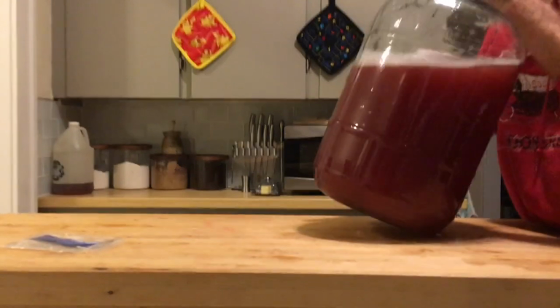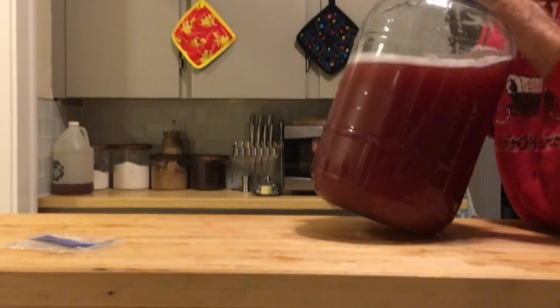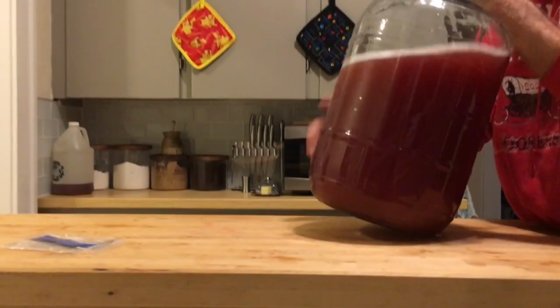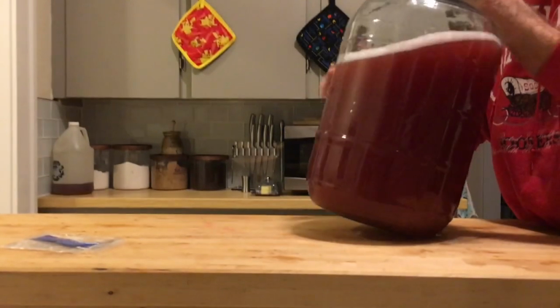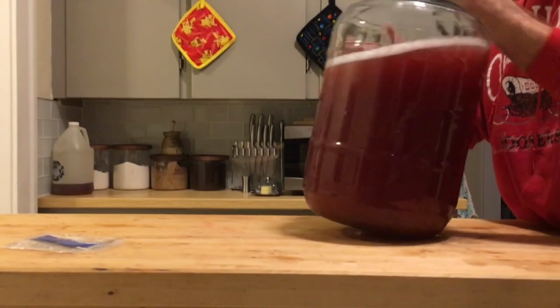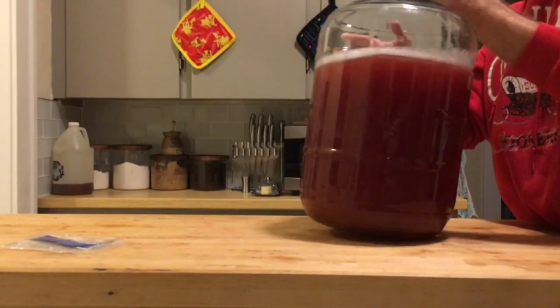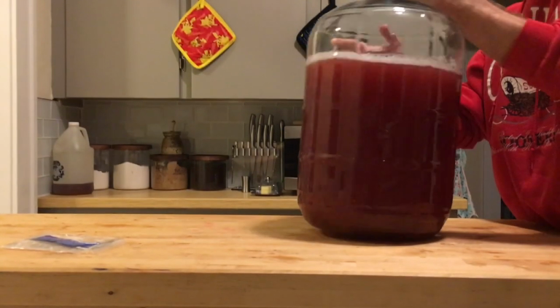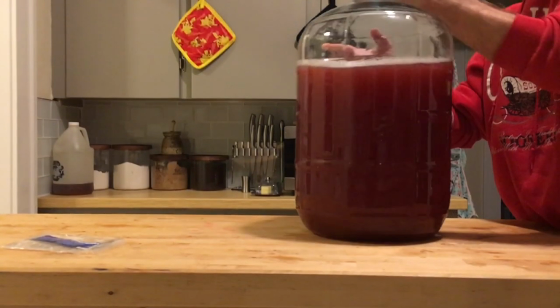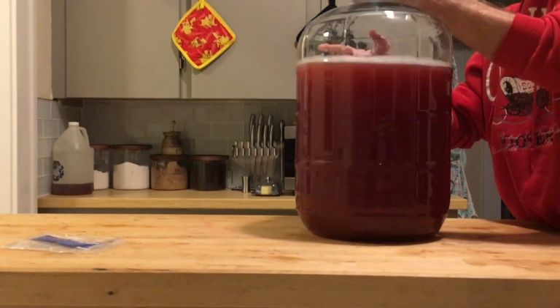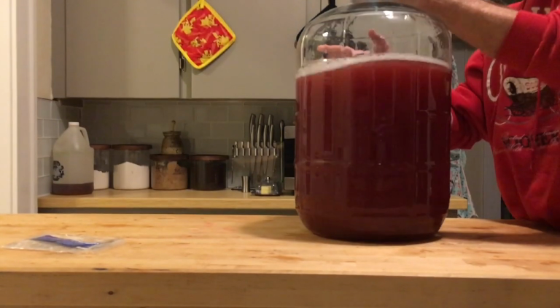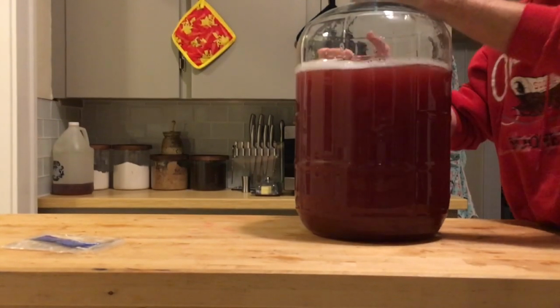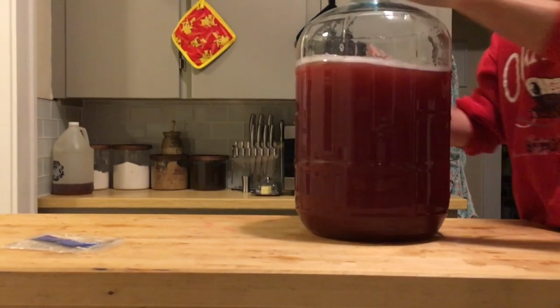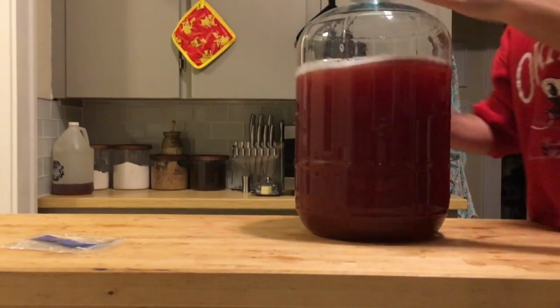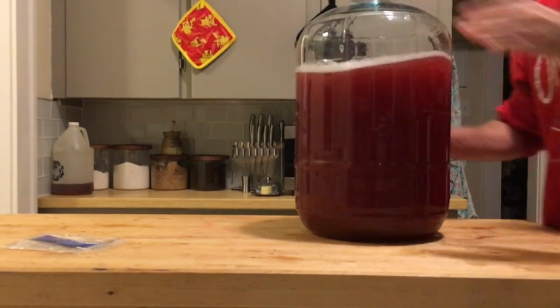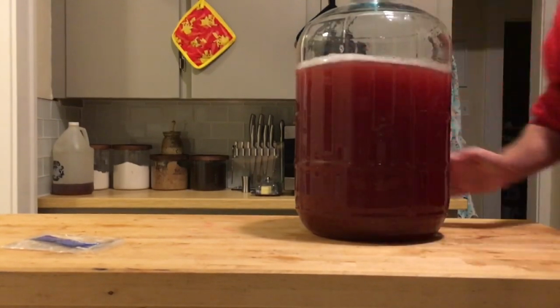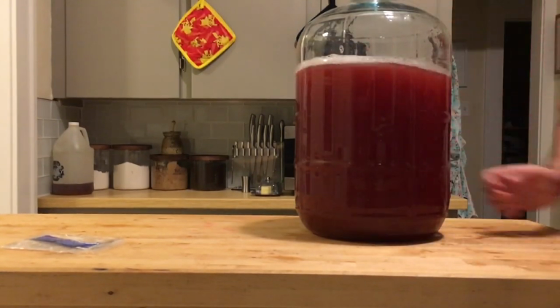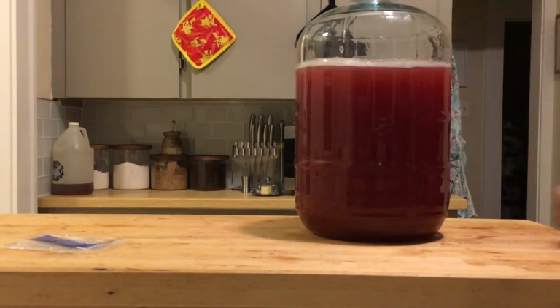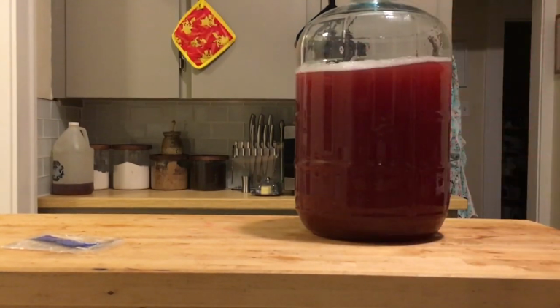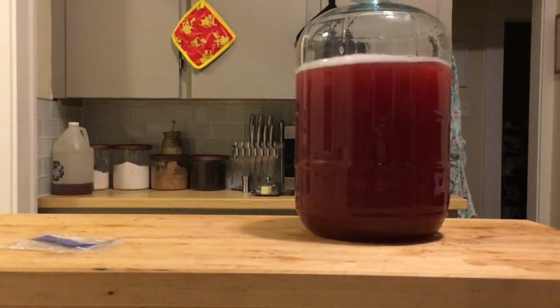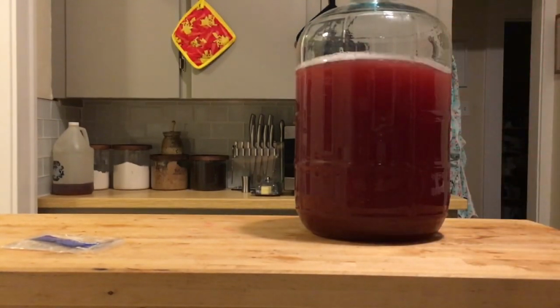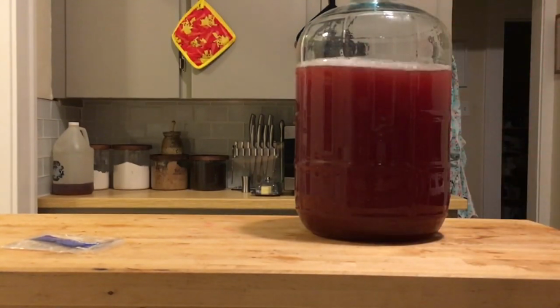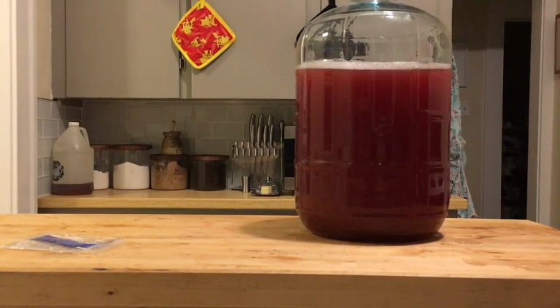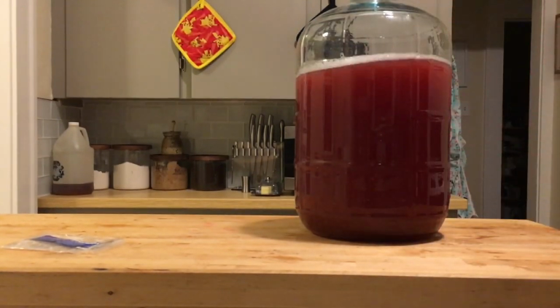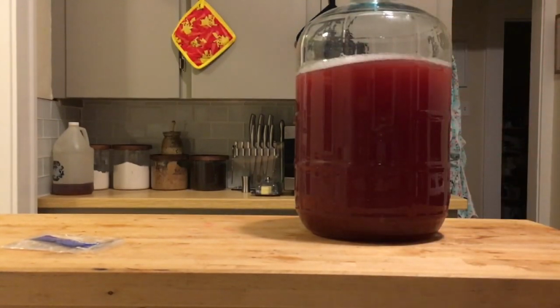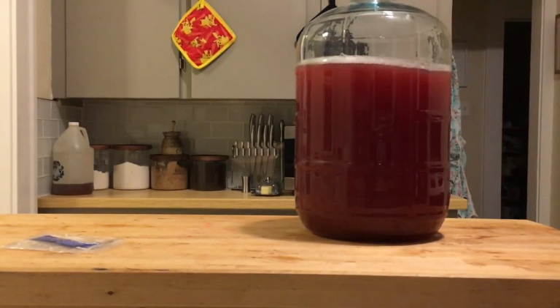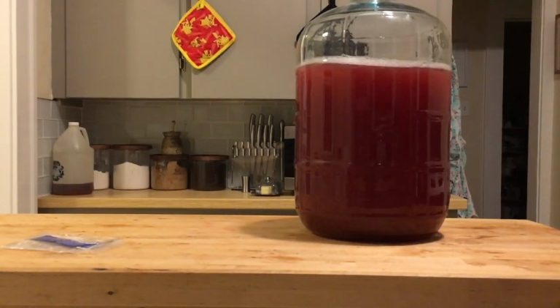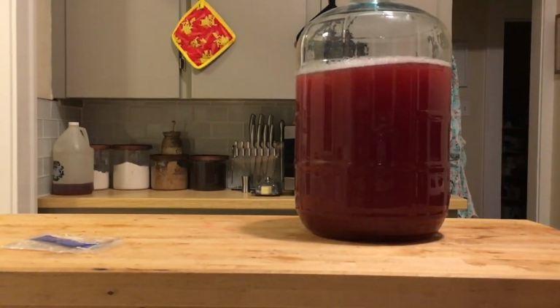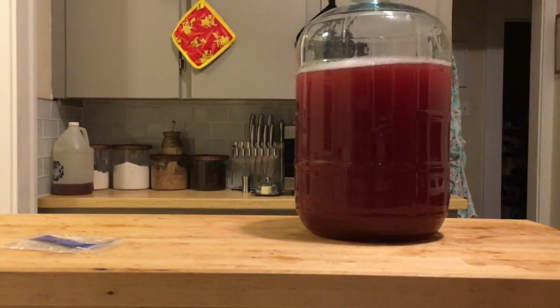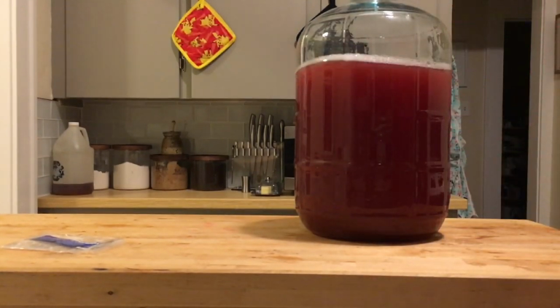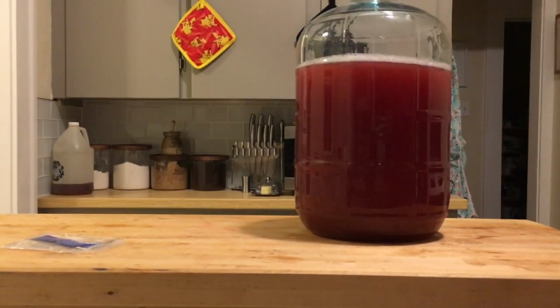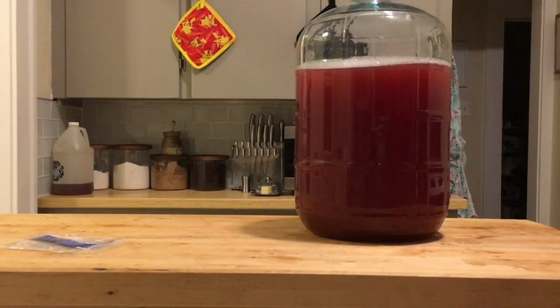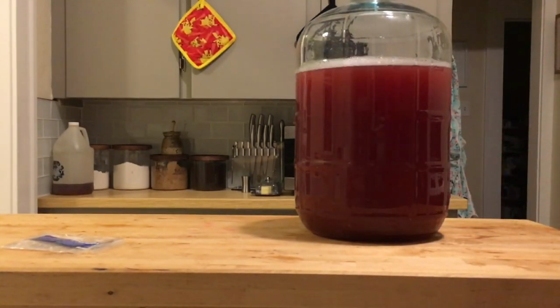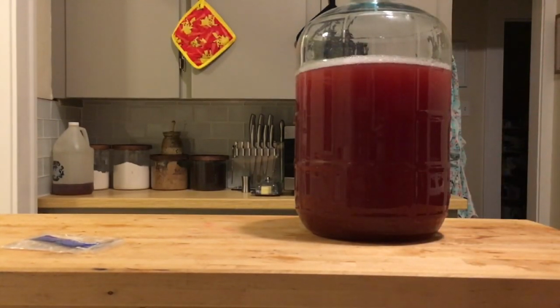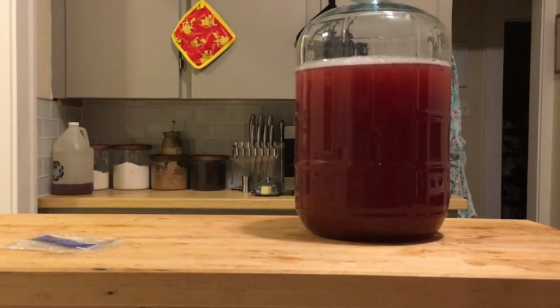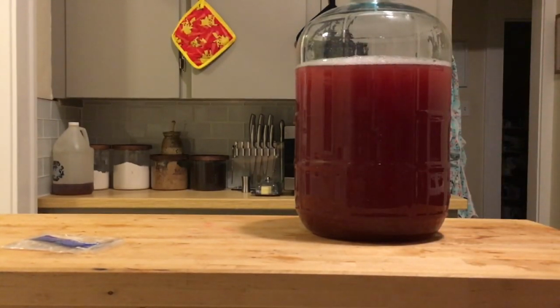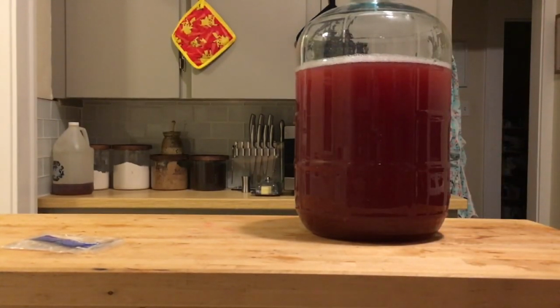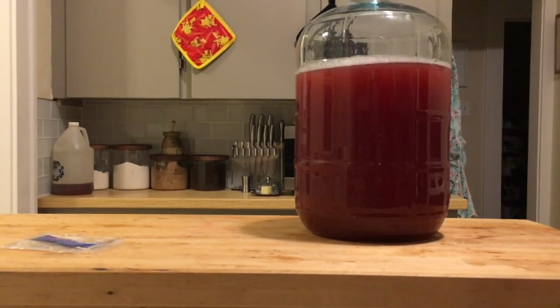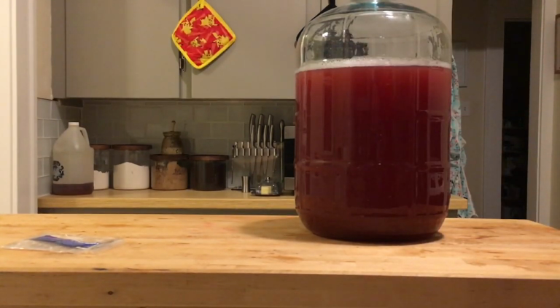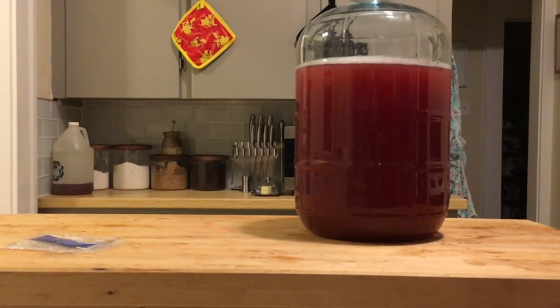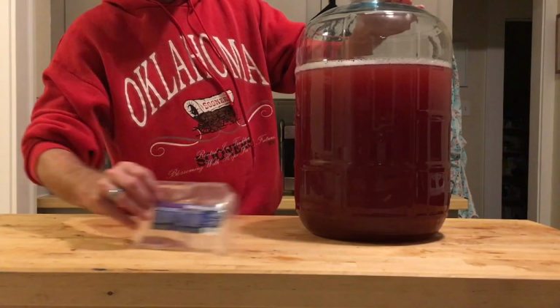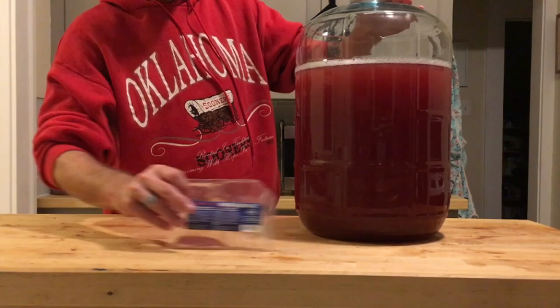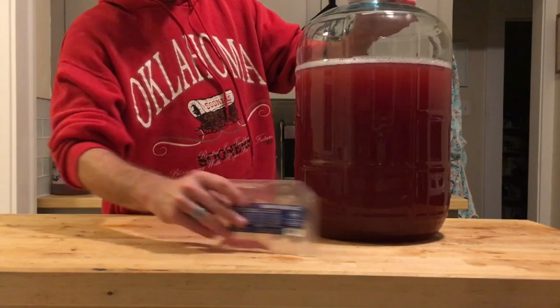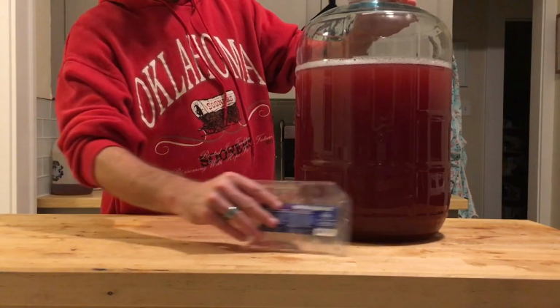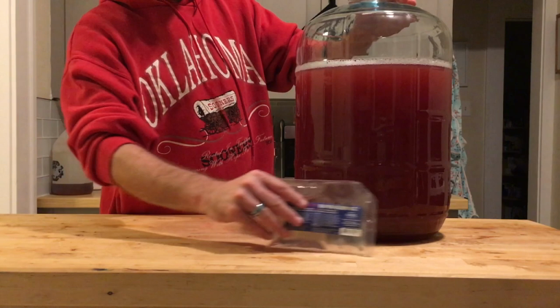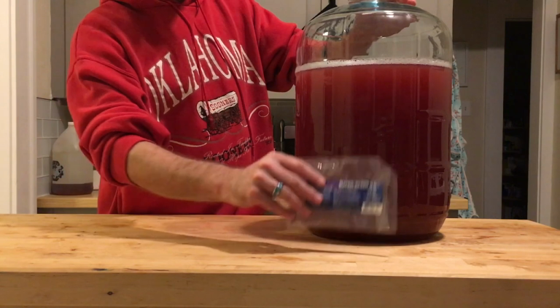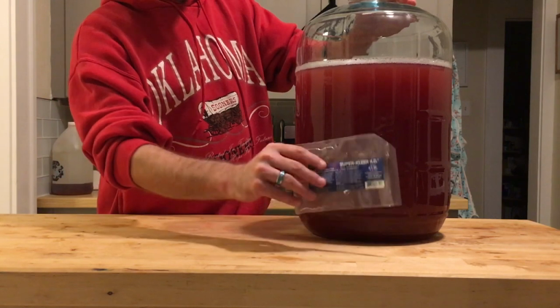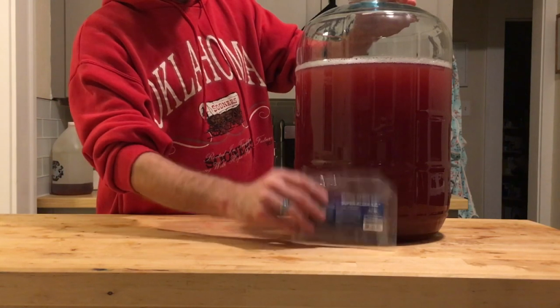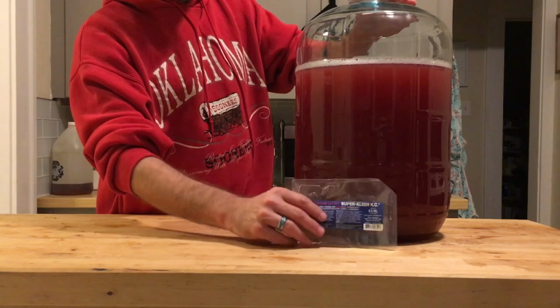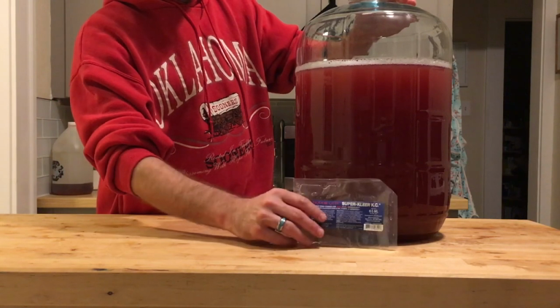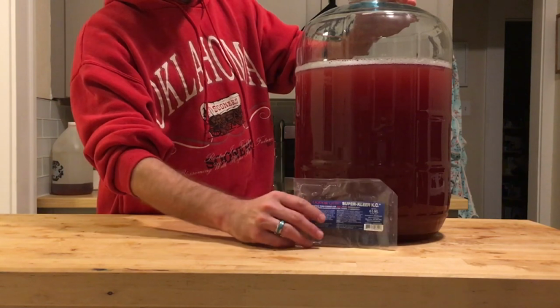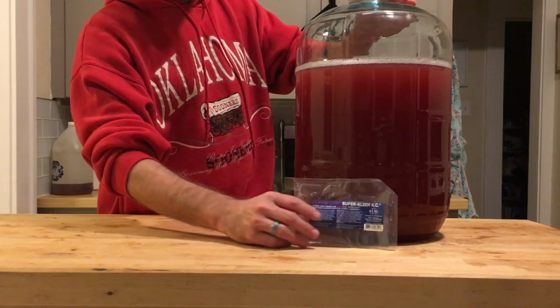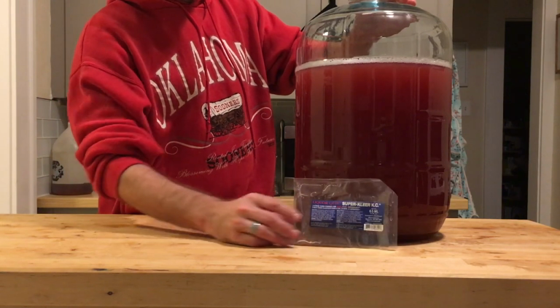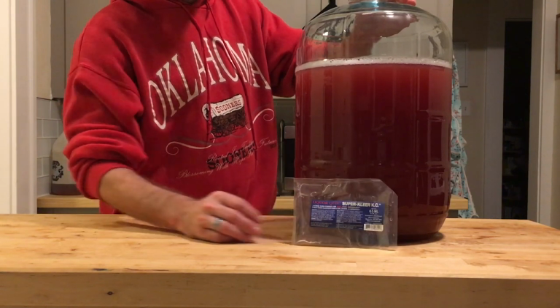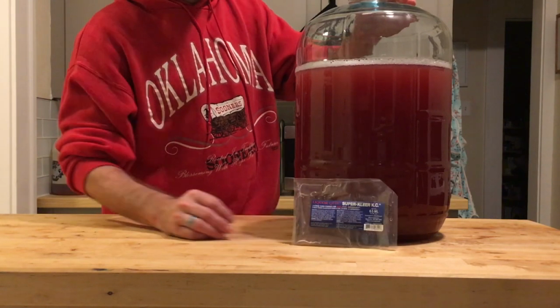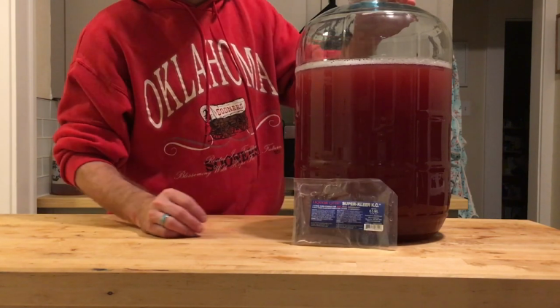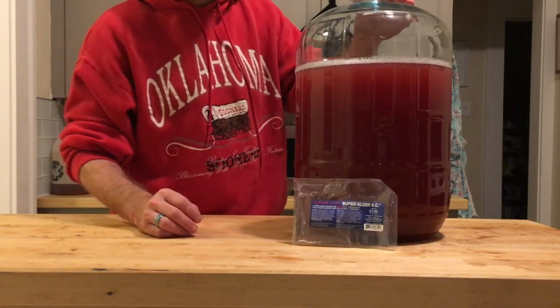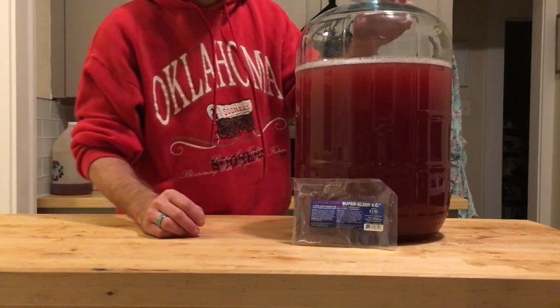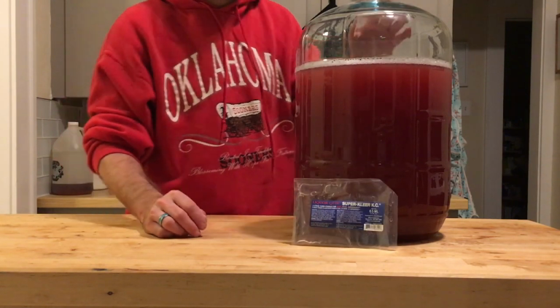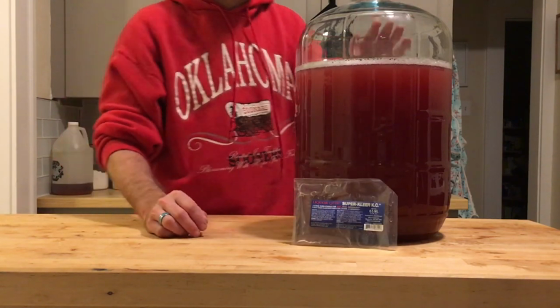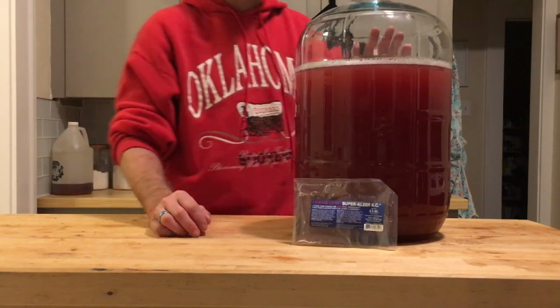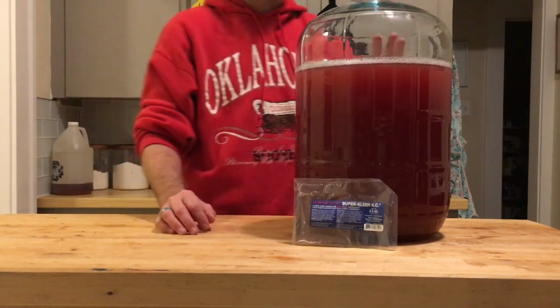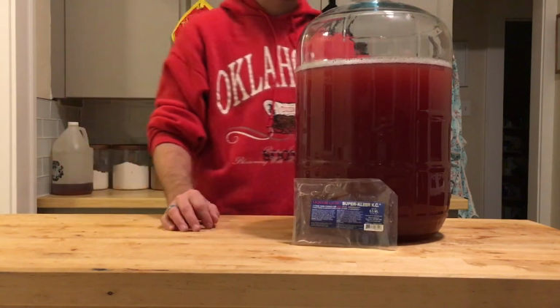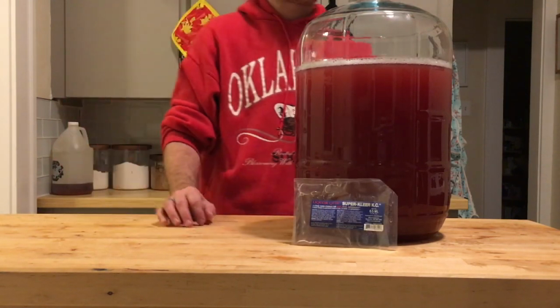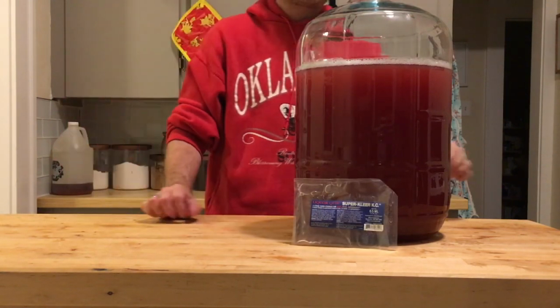So this is what it looks like freshly racked, and in one hour I will come back and add the other component of the Super Clear.